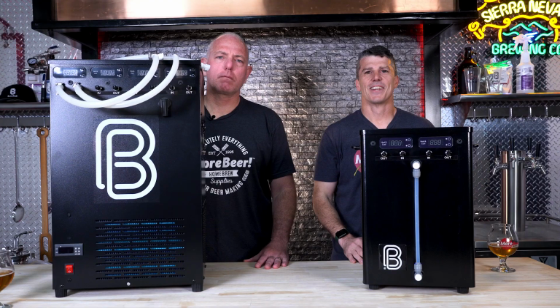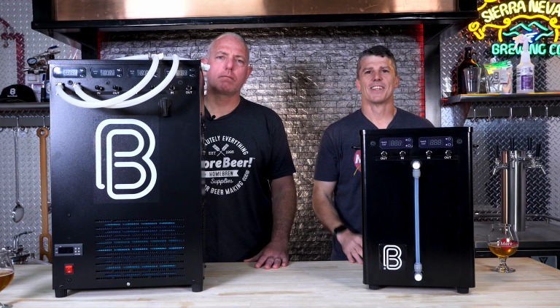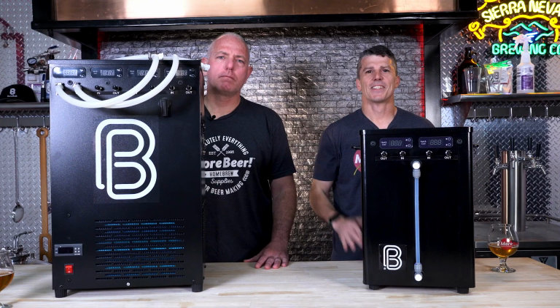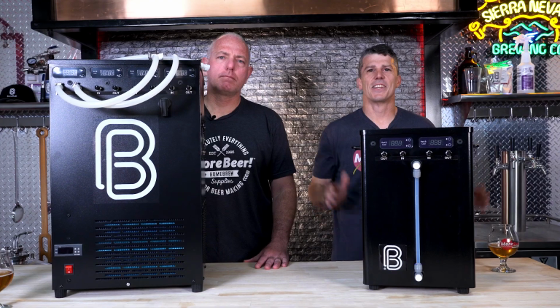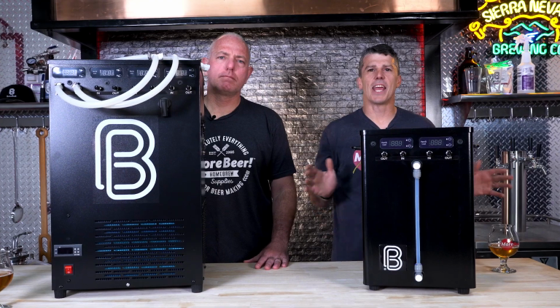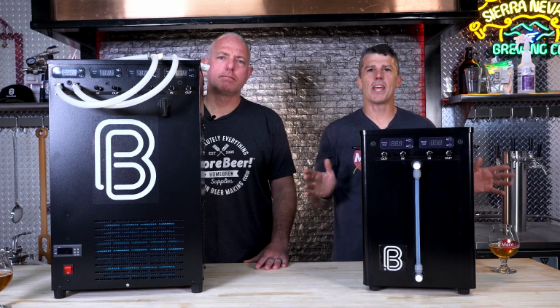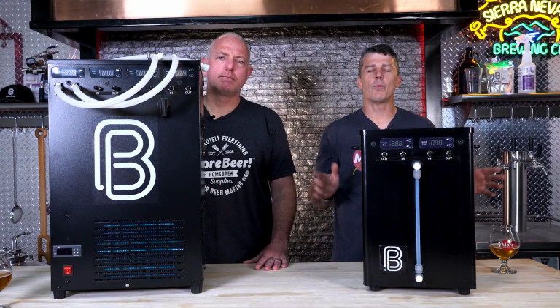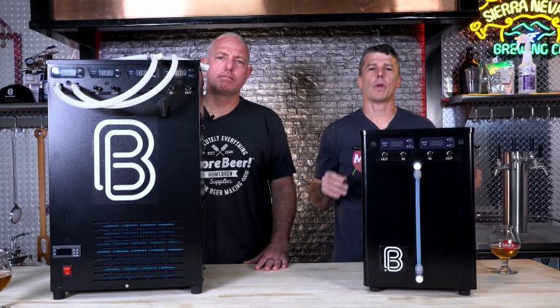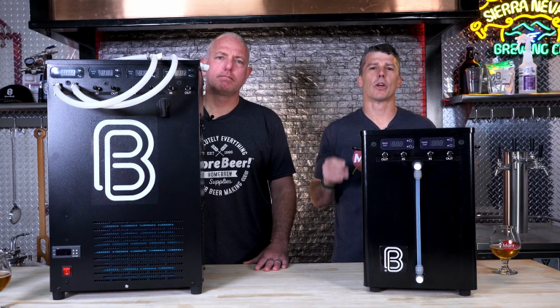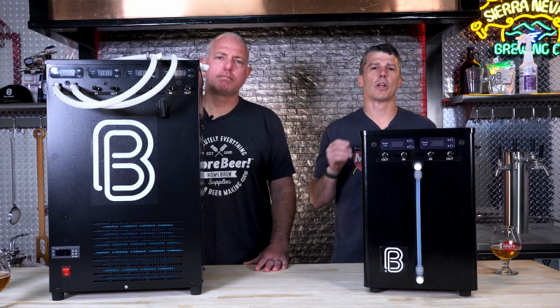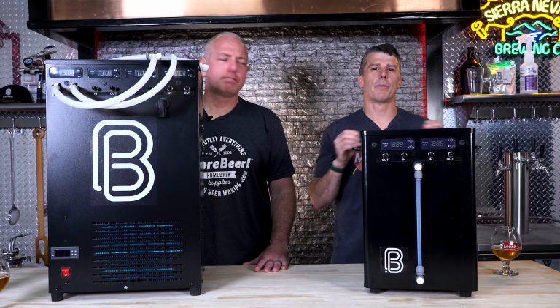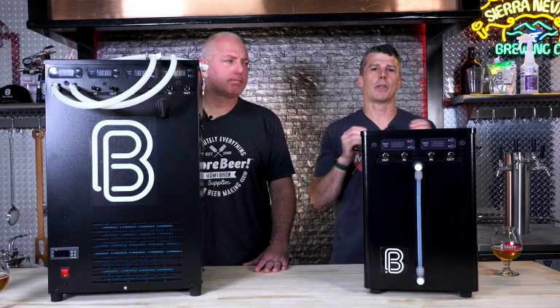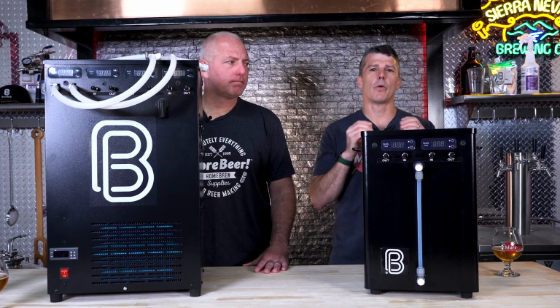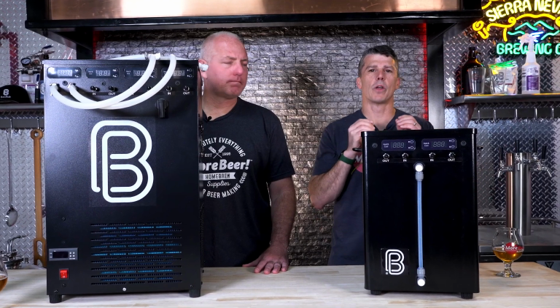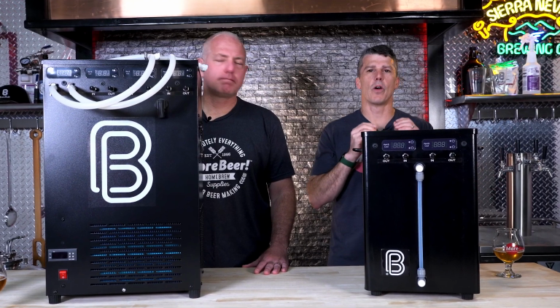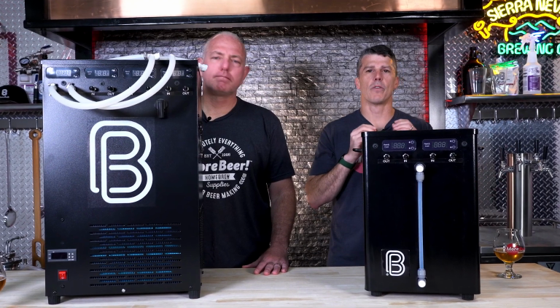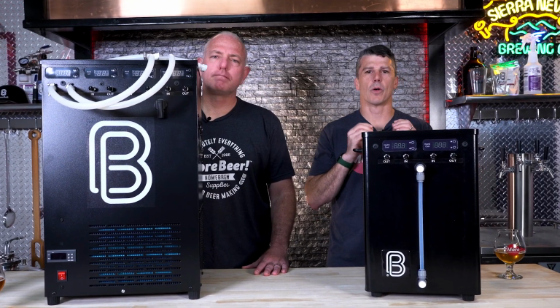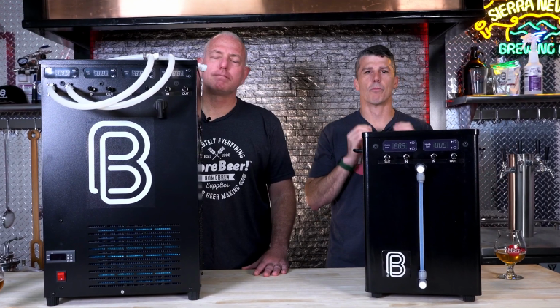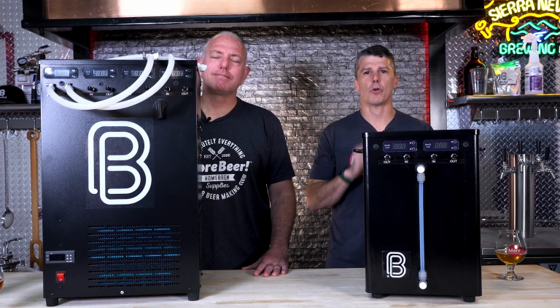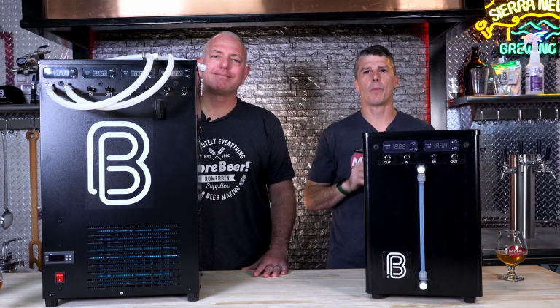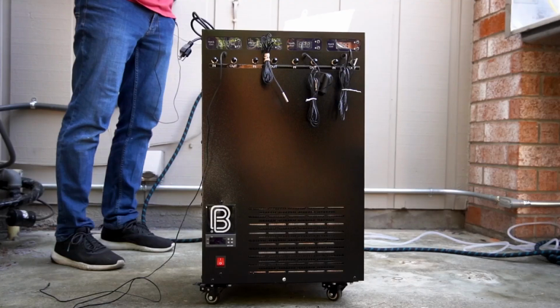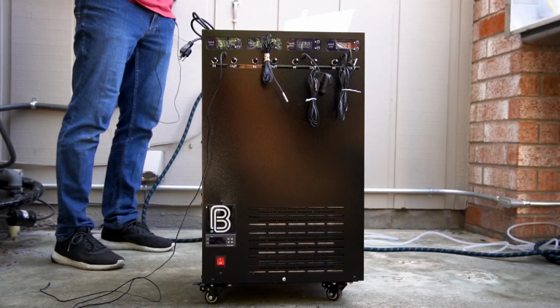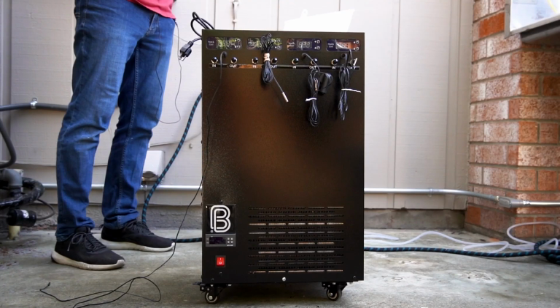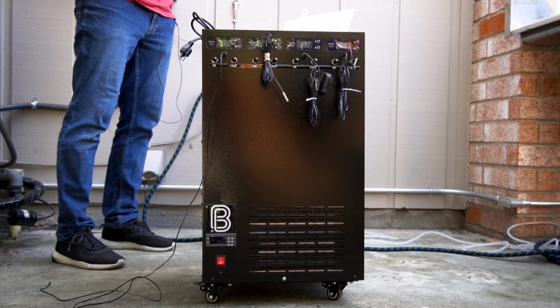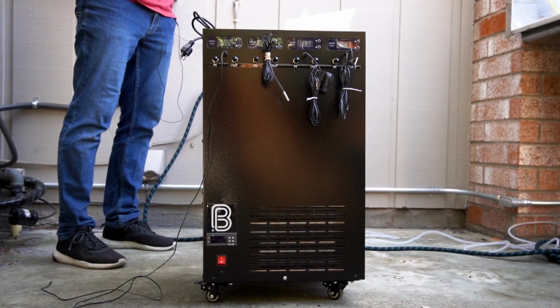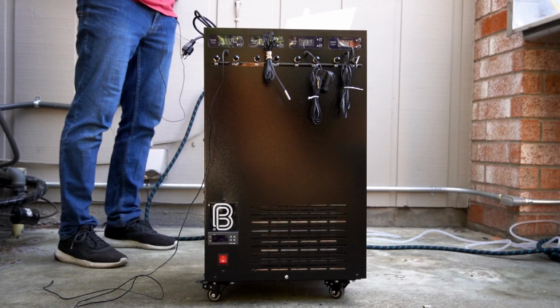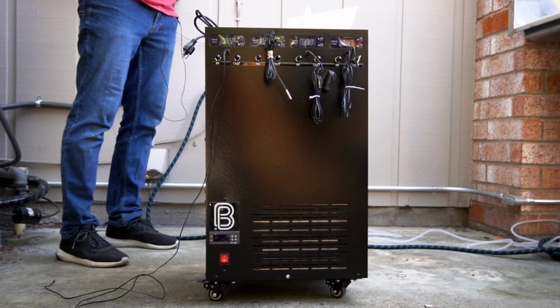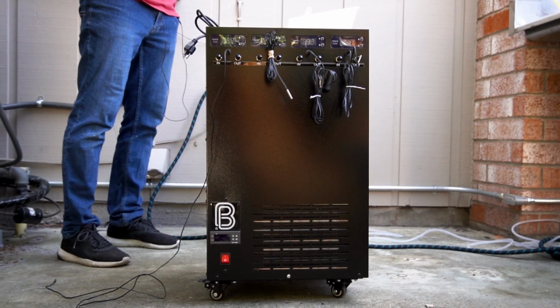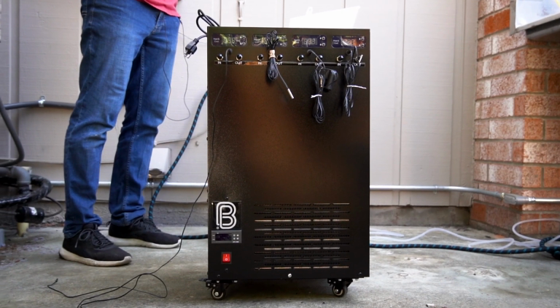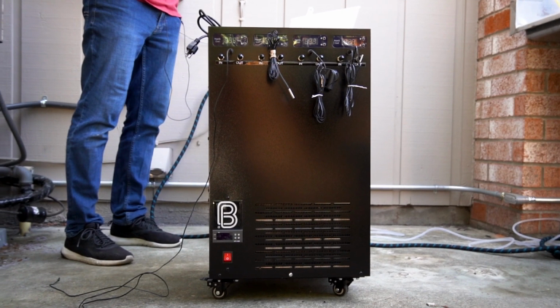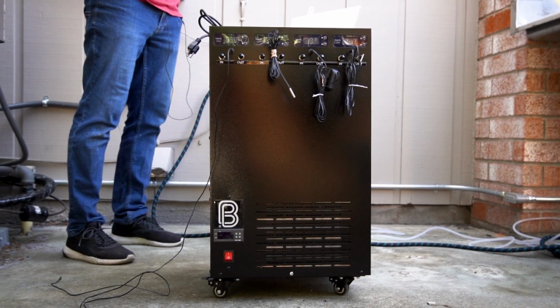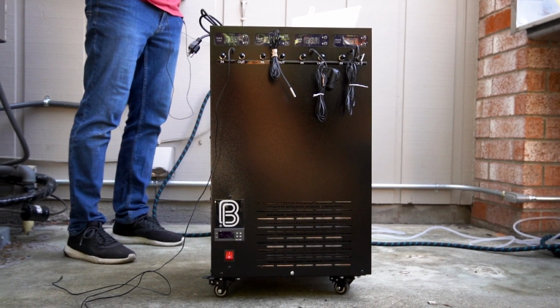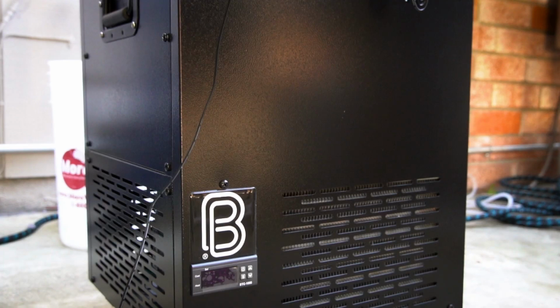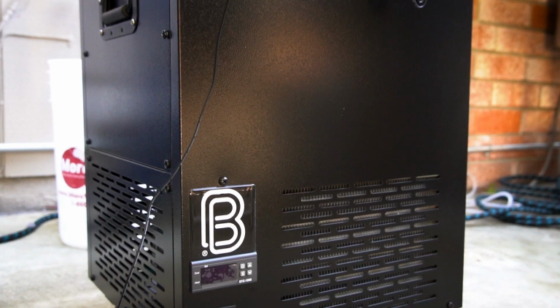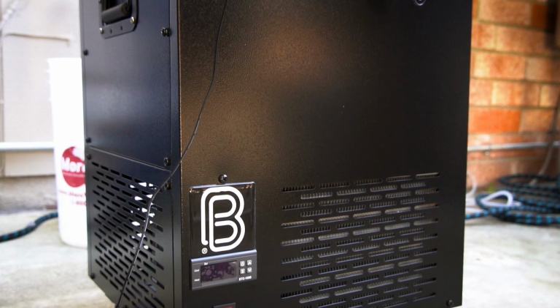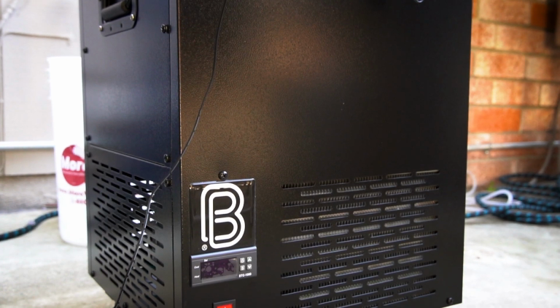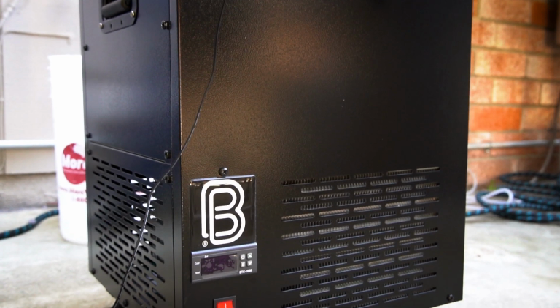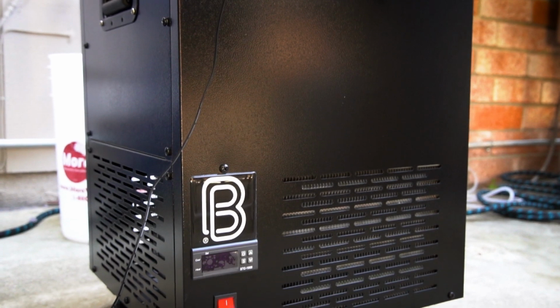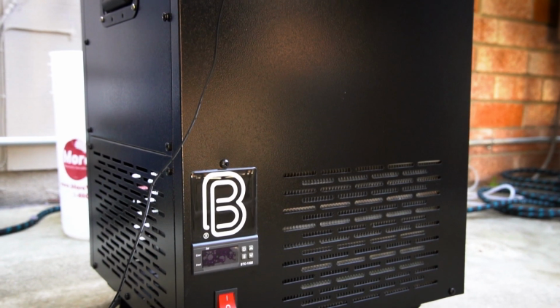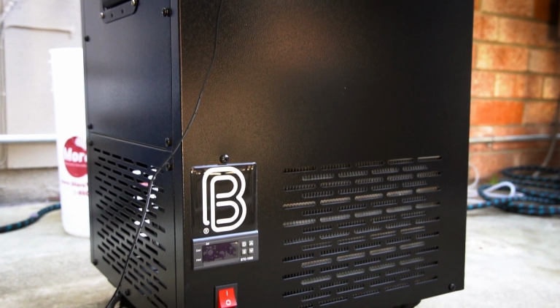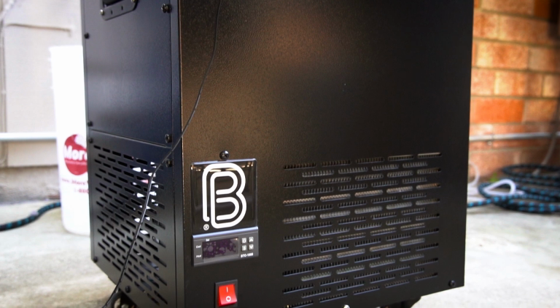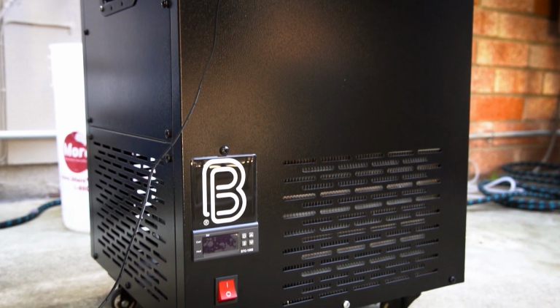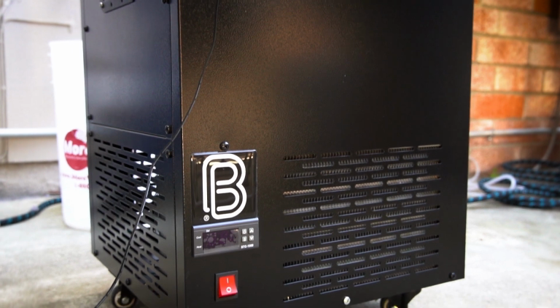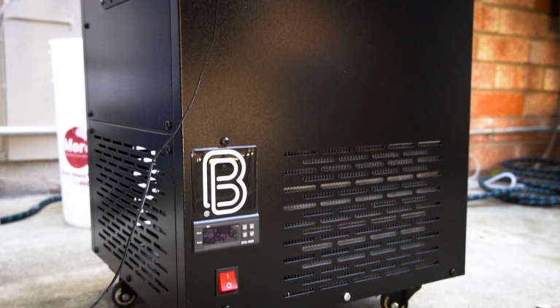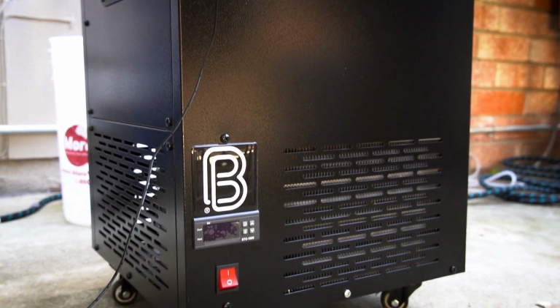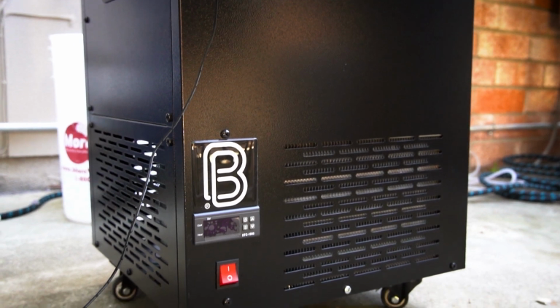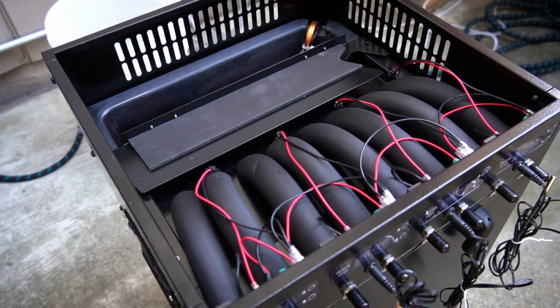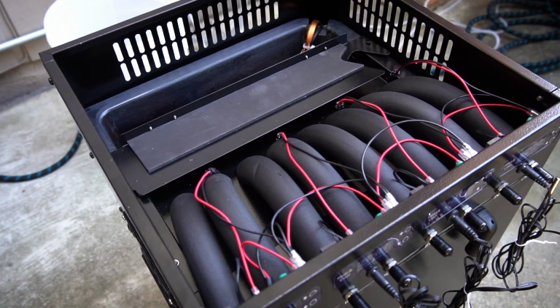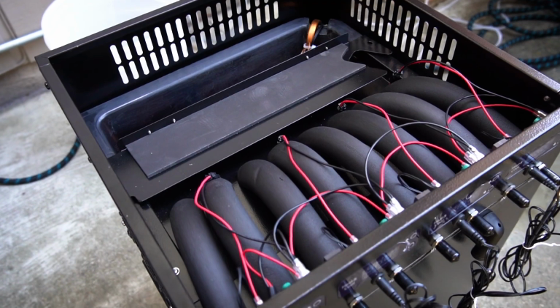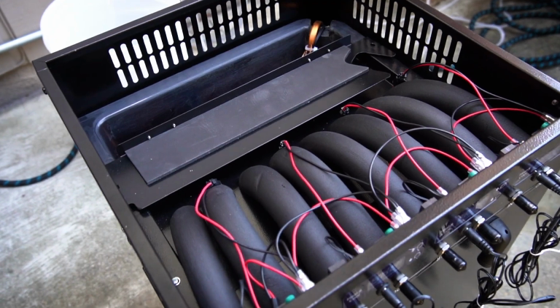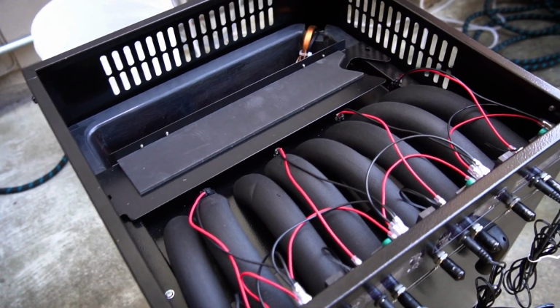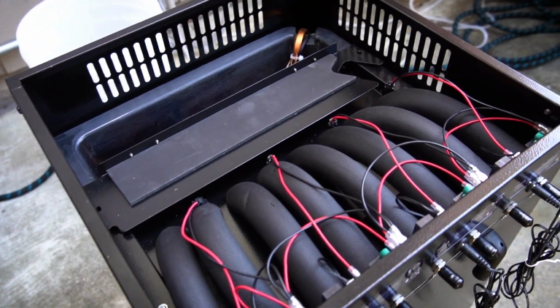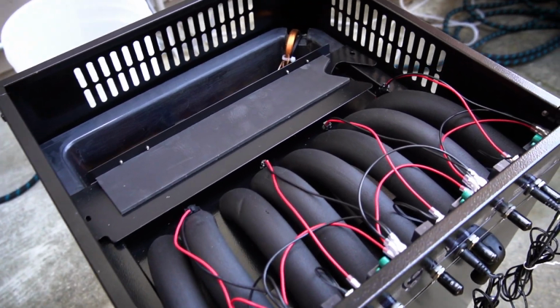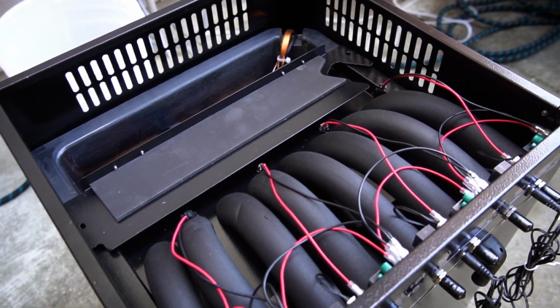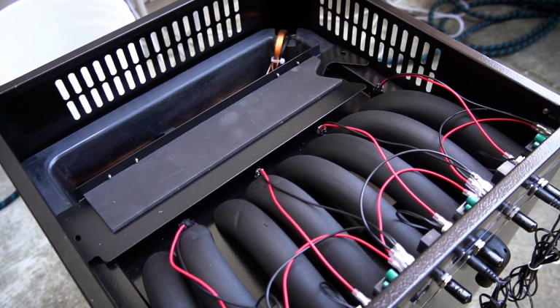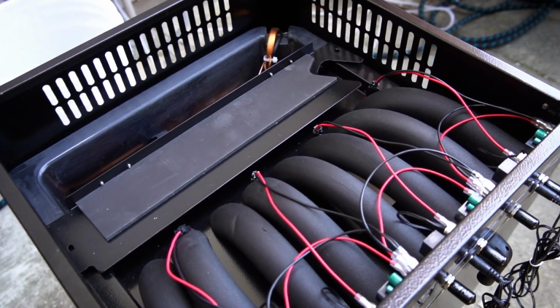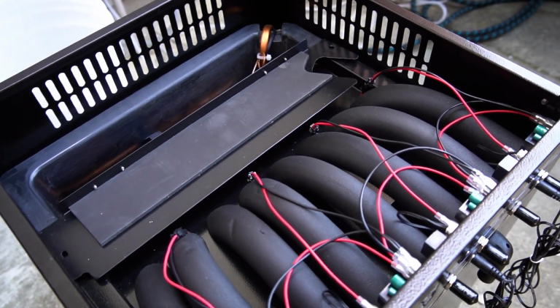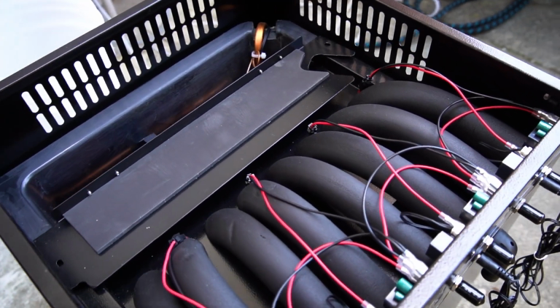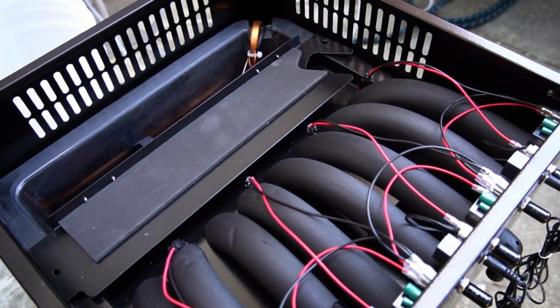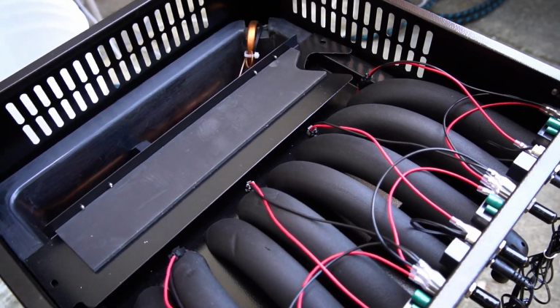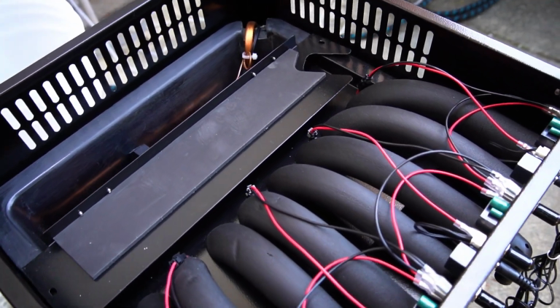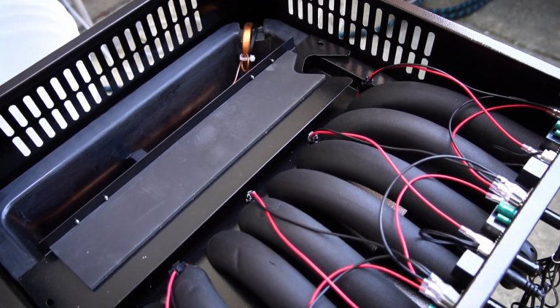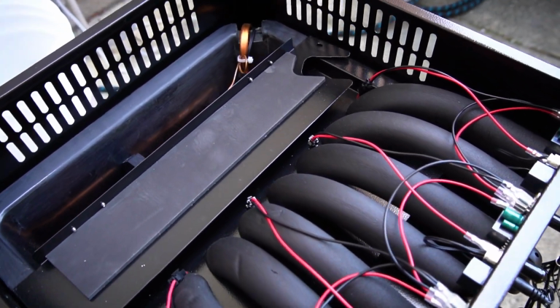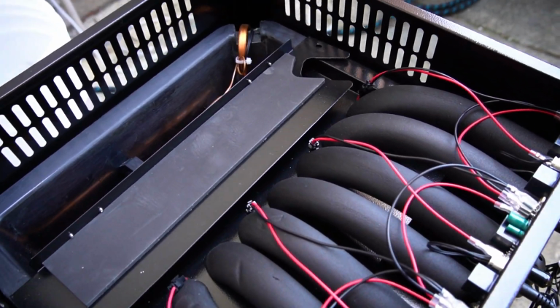Today we are going to be going over Brewbilt Ice Master glycol chillers, why you want one and how to choose which one's right for you.